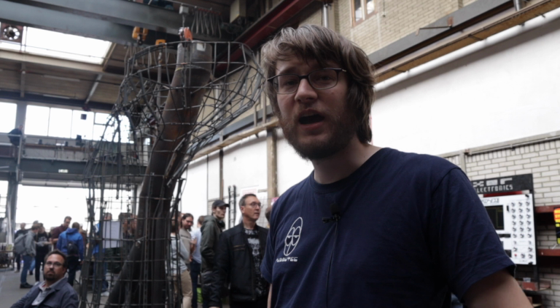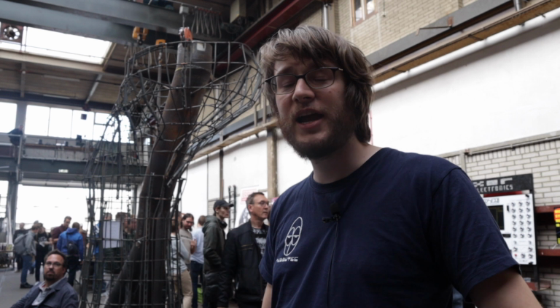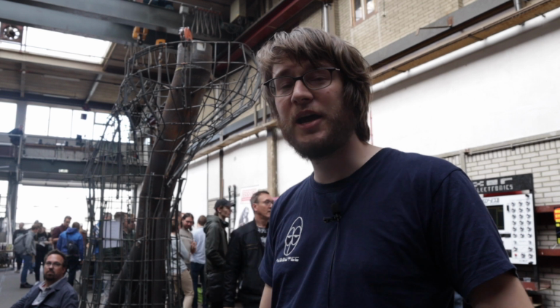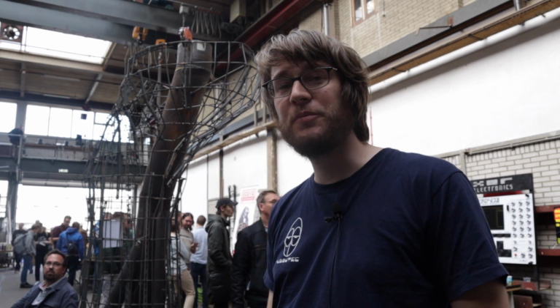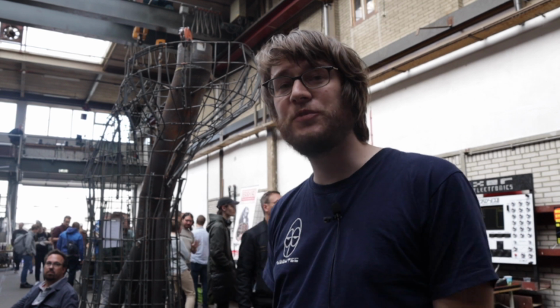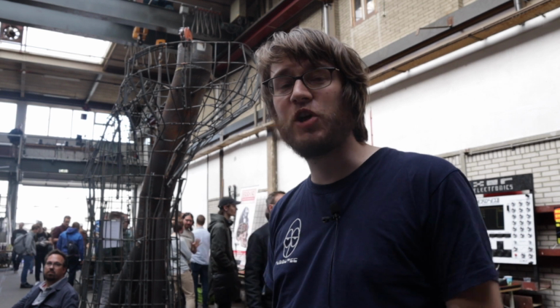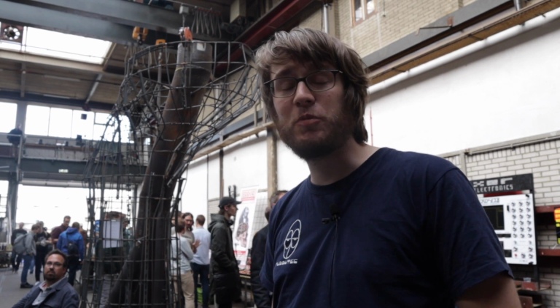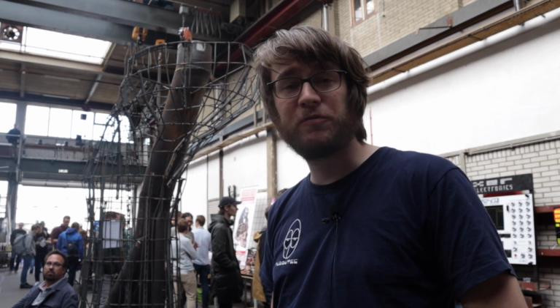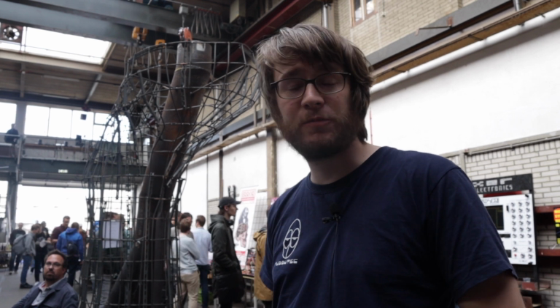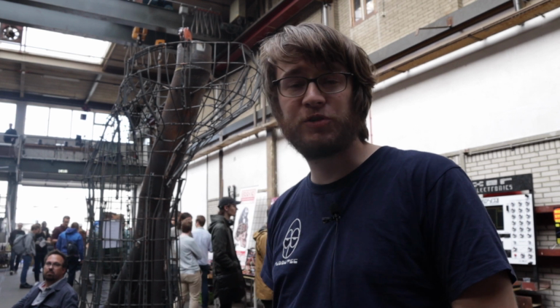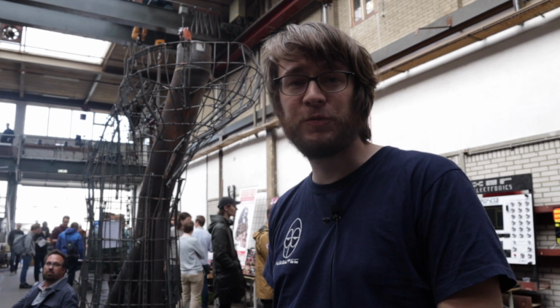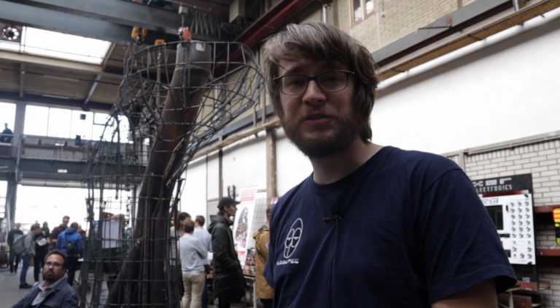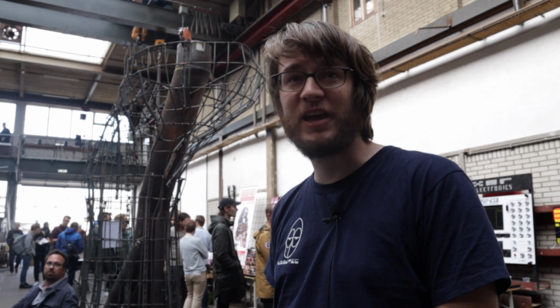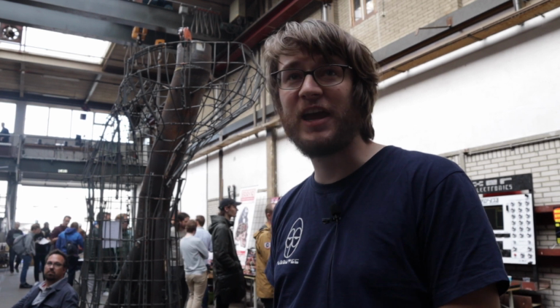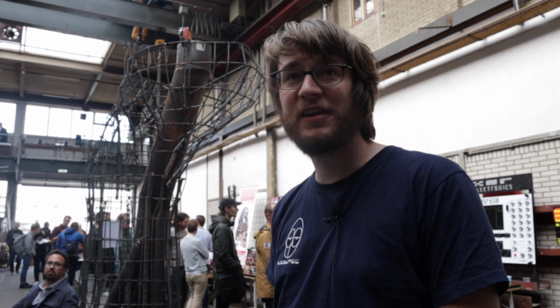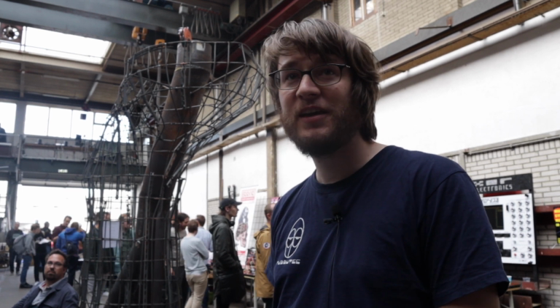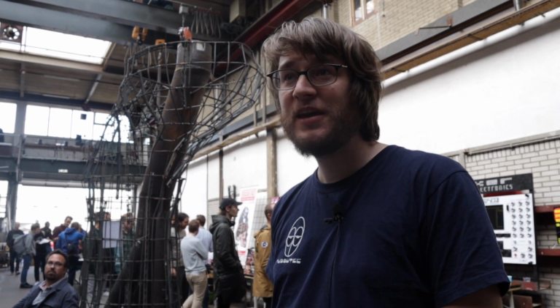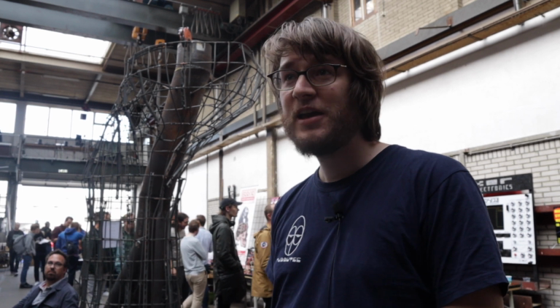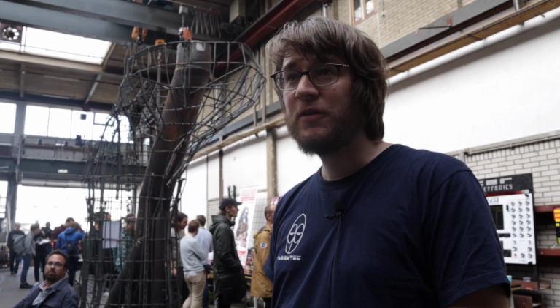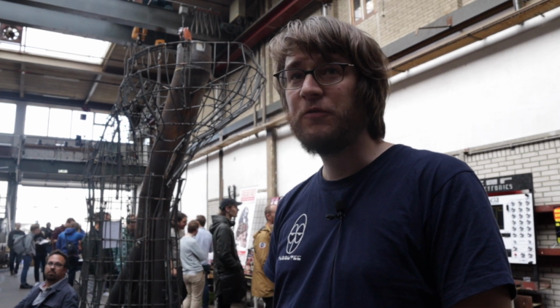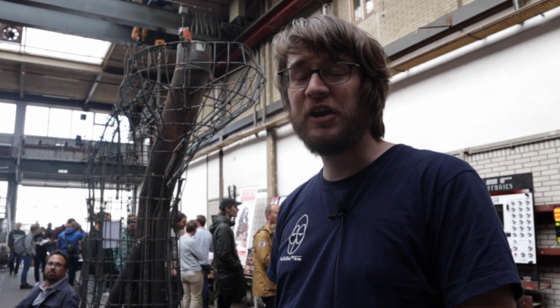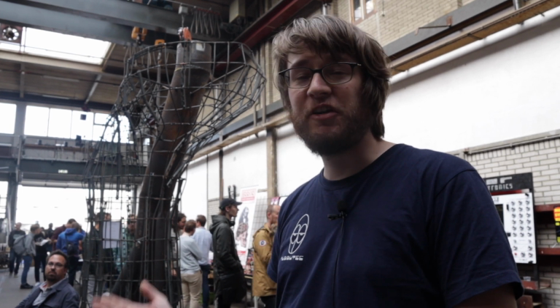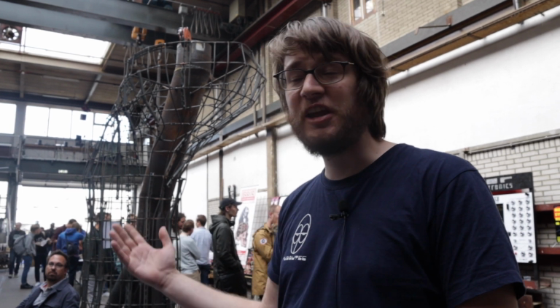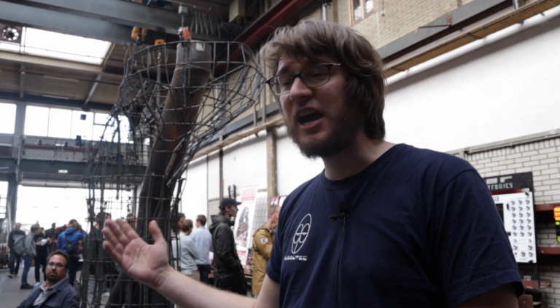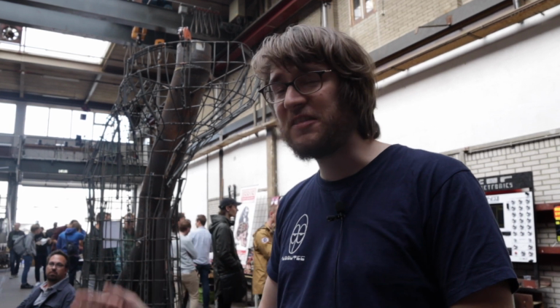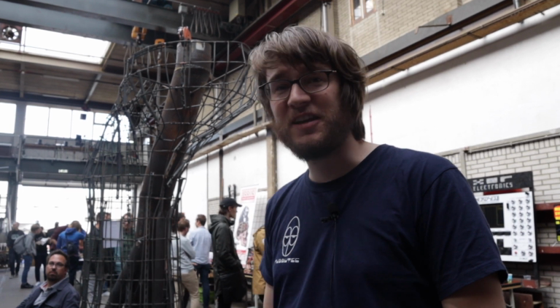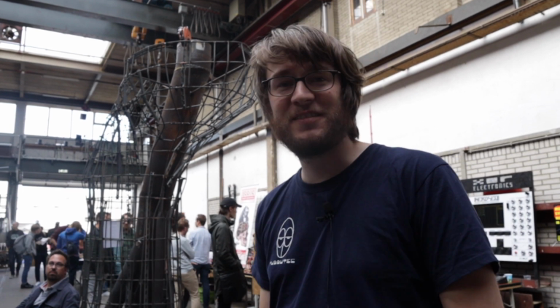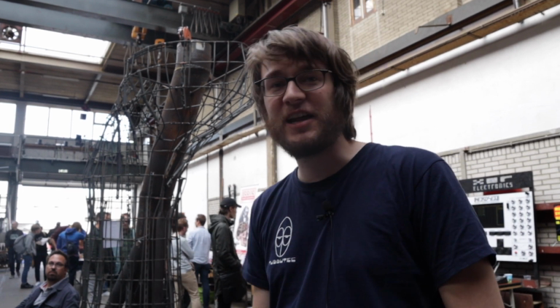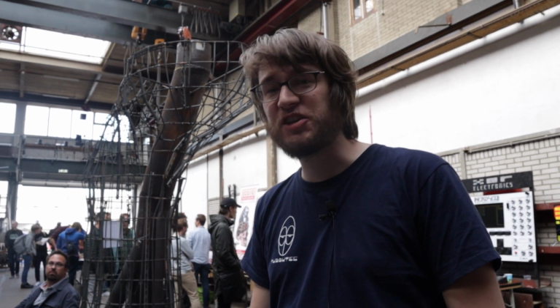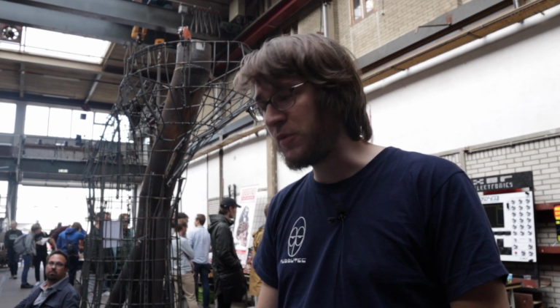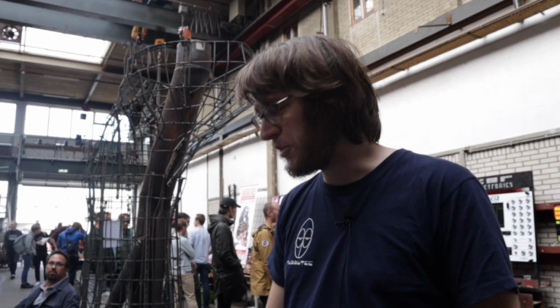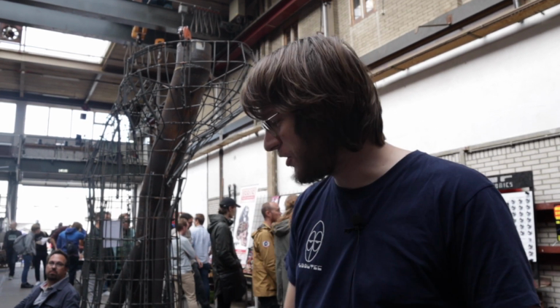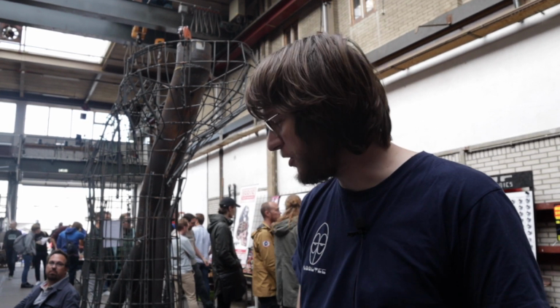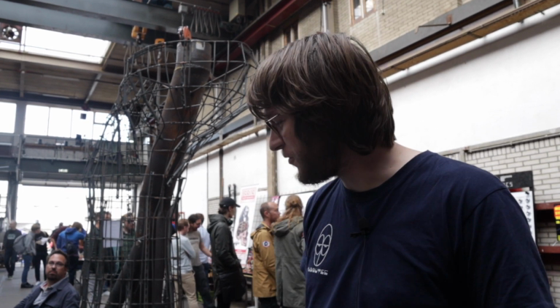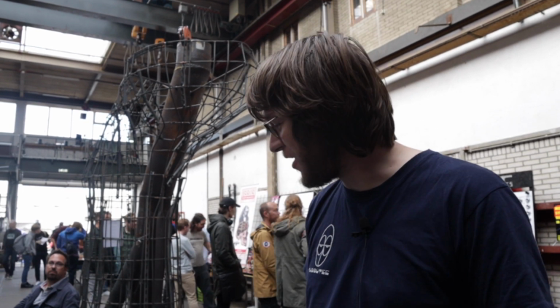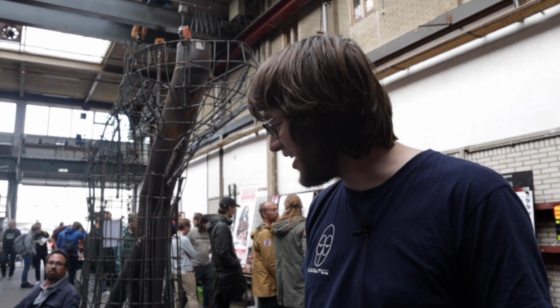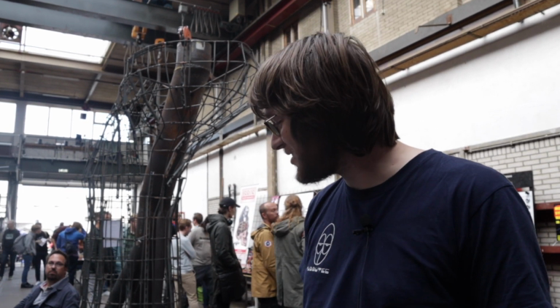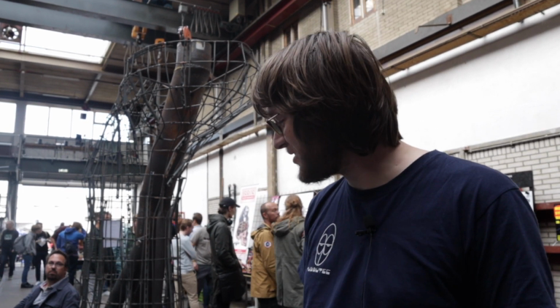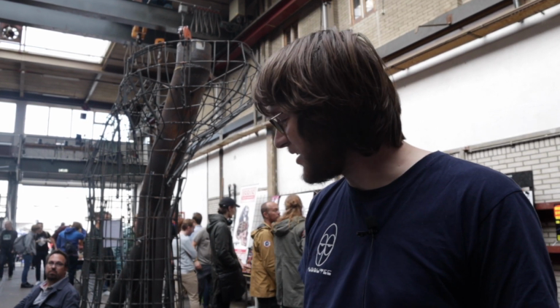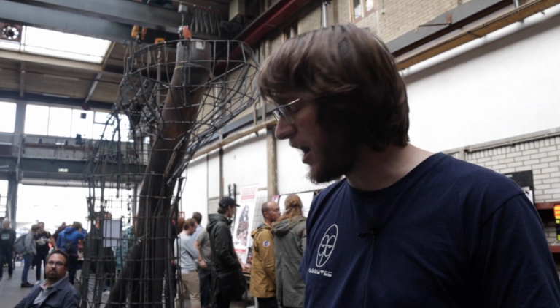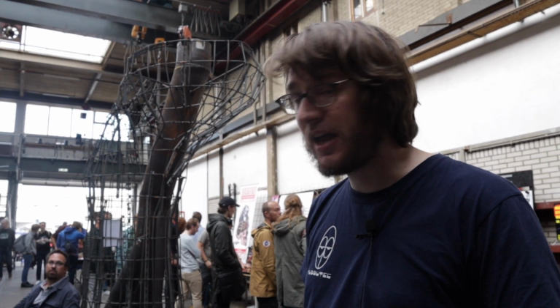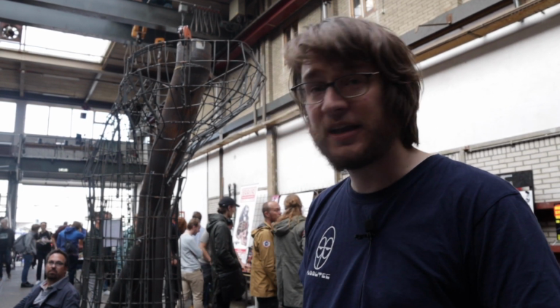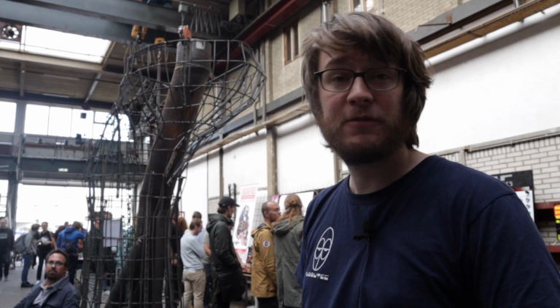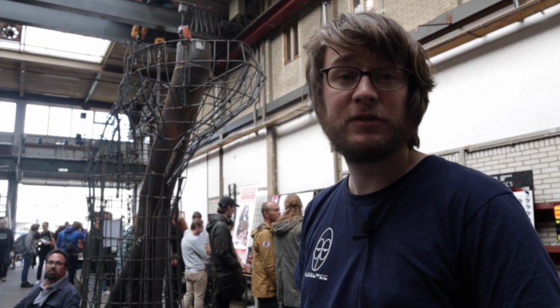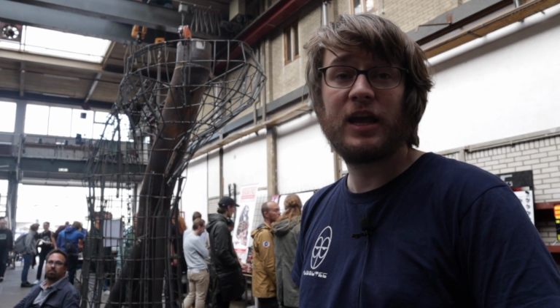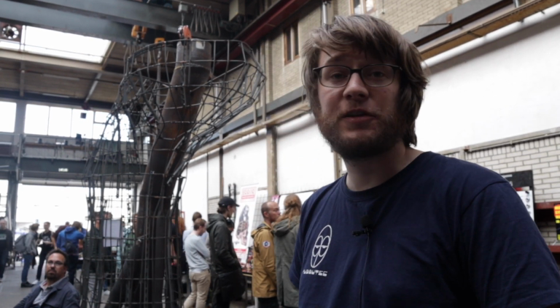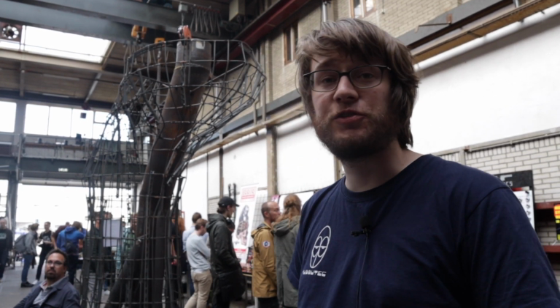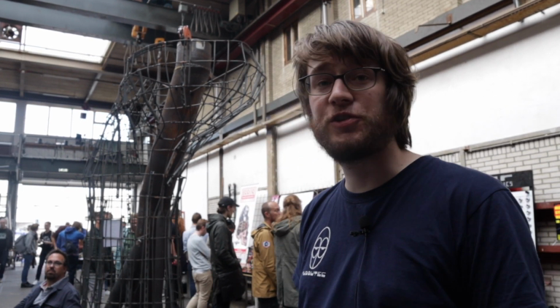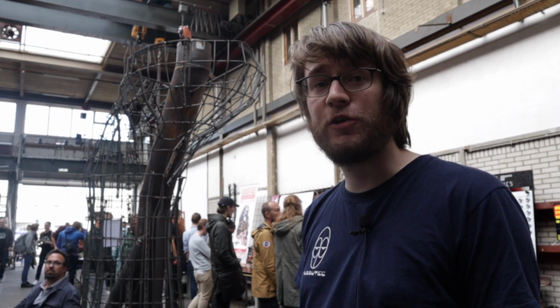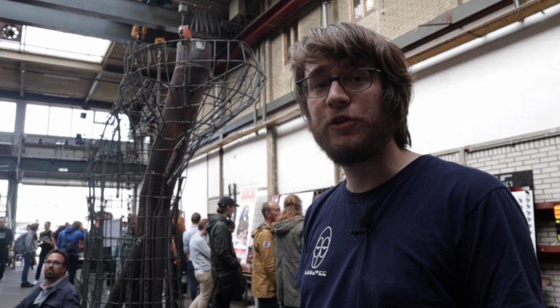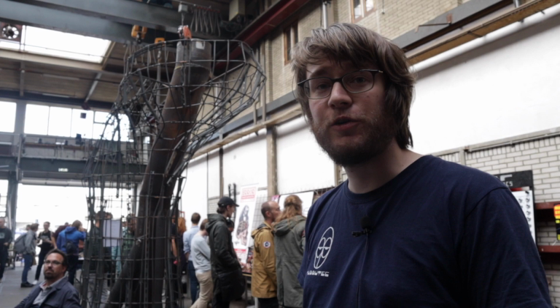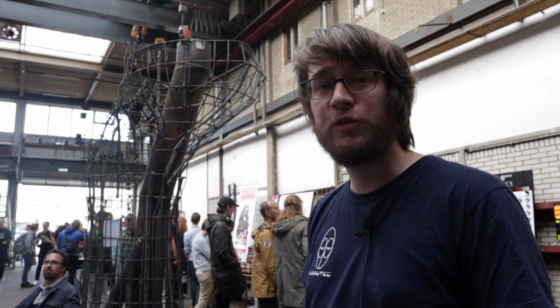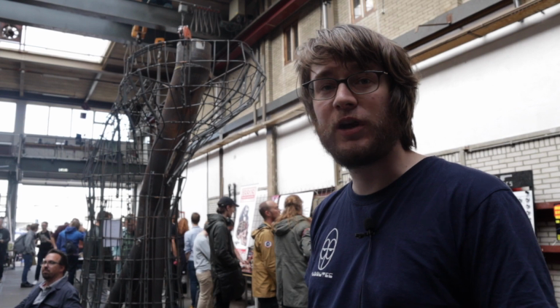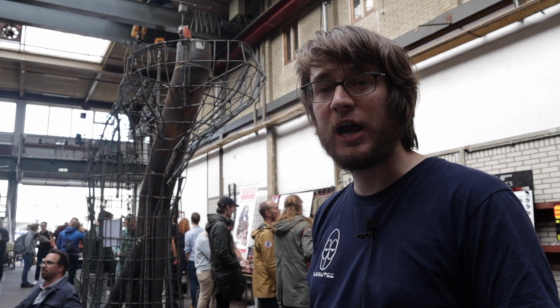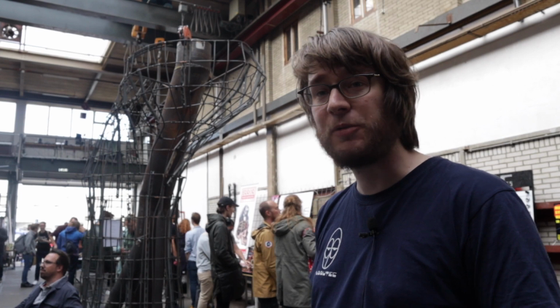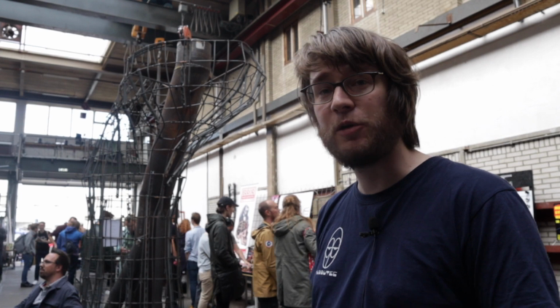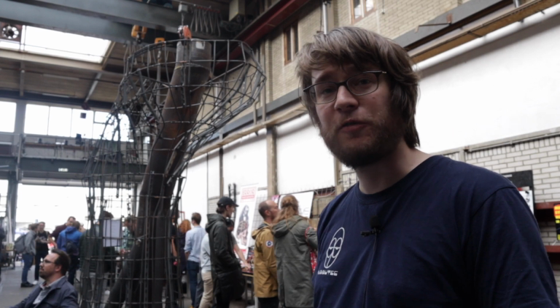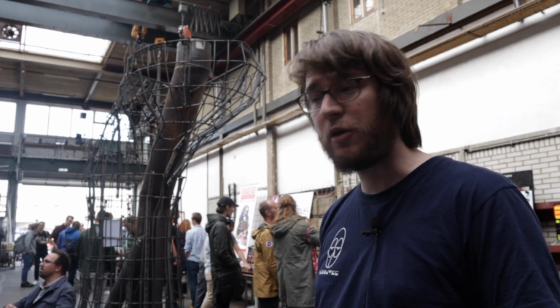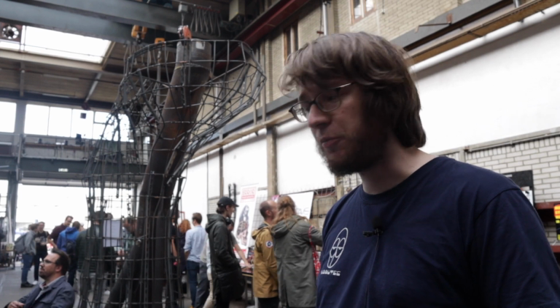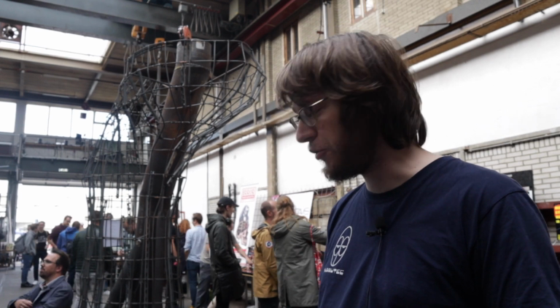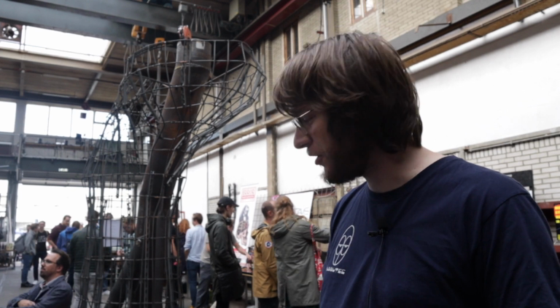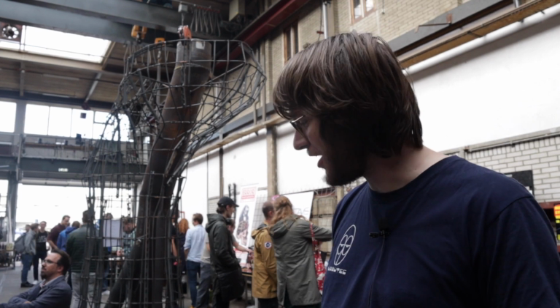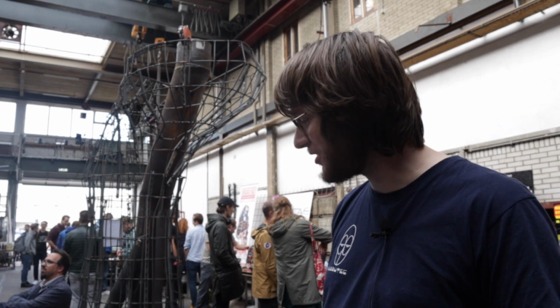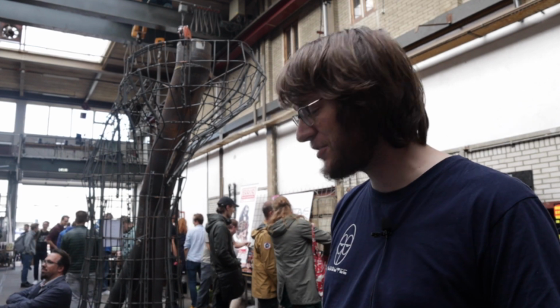Hi, I'm Tobi from Tubotech. We are here at the Dutch Modular Fest and I would like to show you a couple of our products.